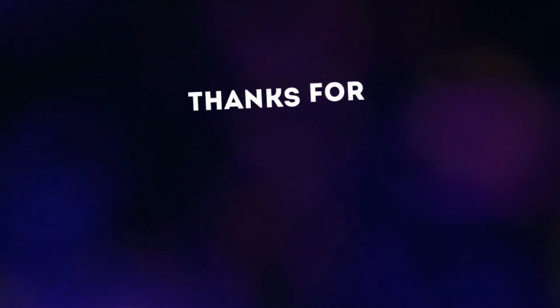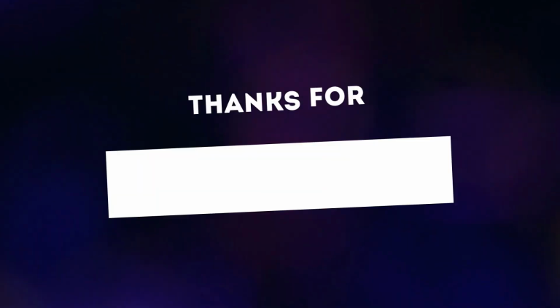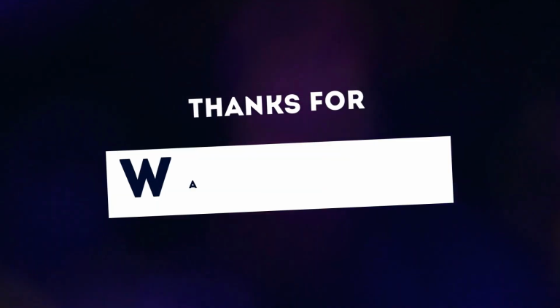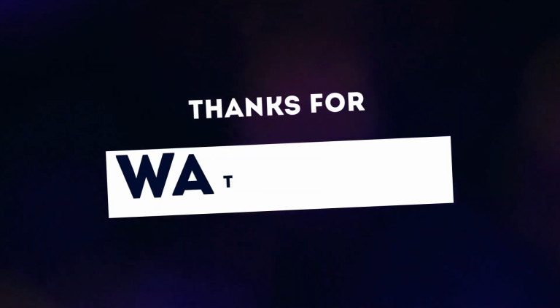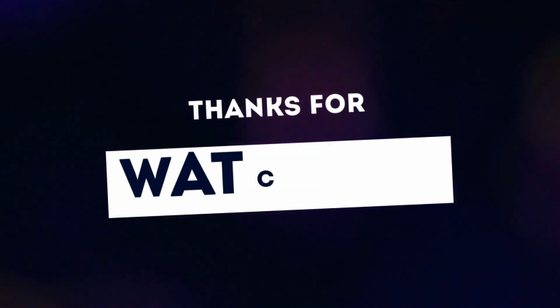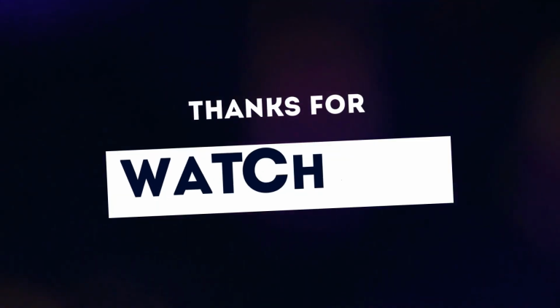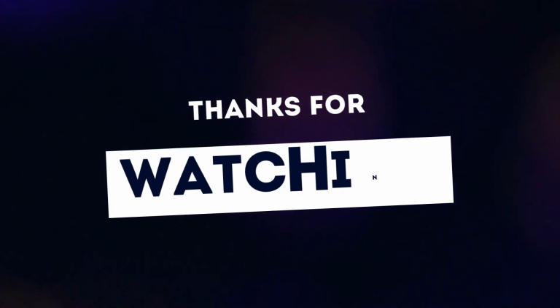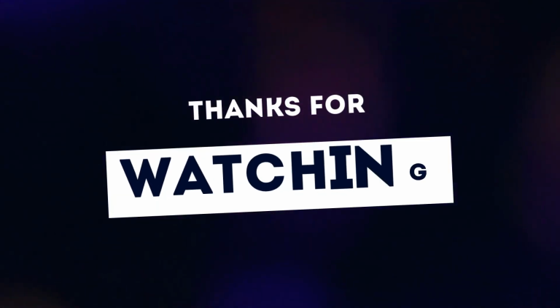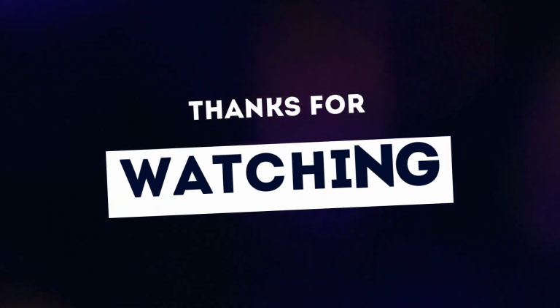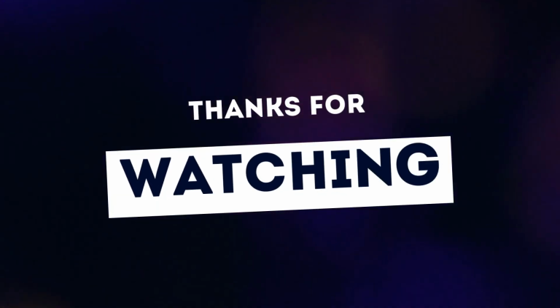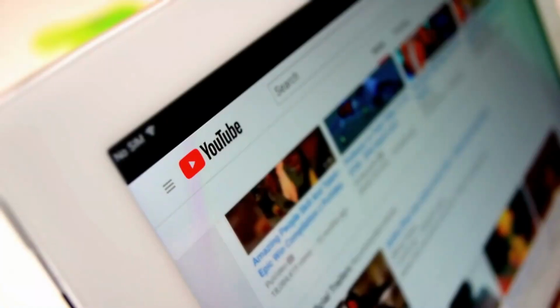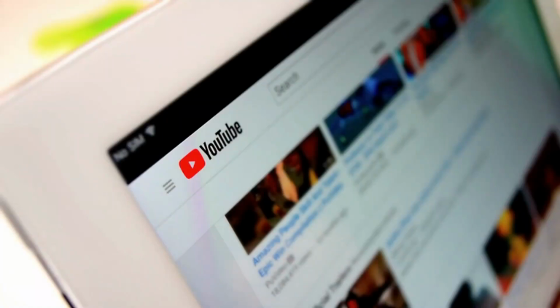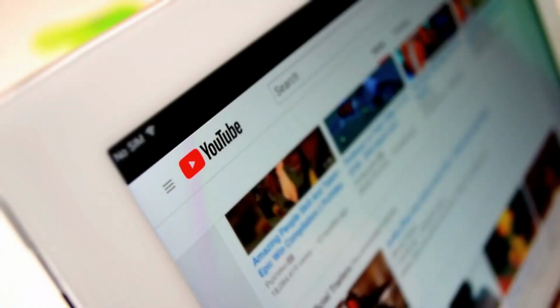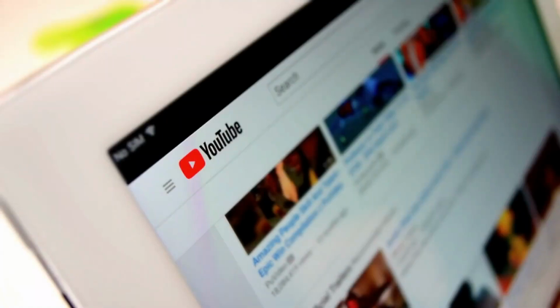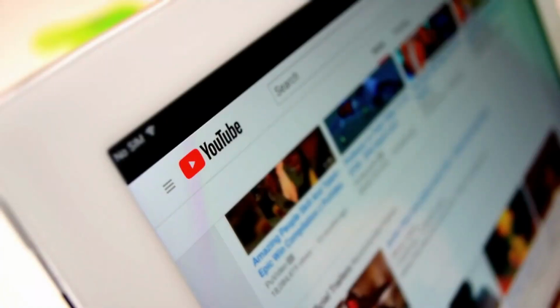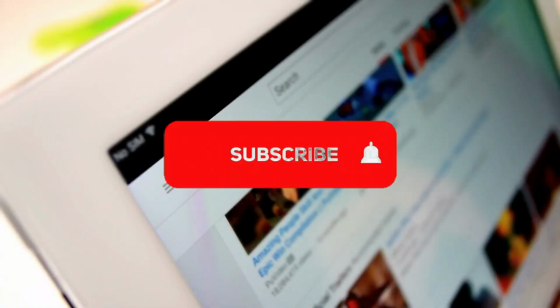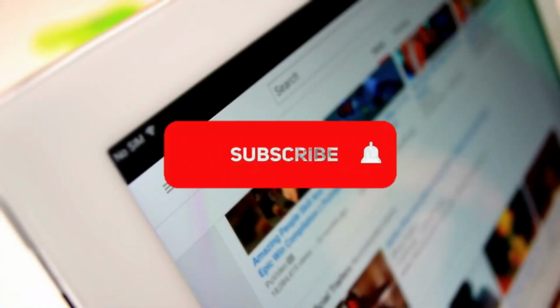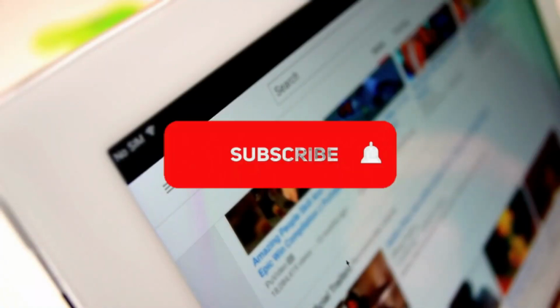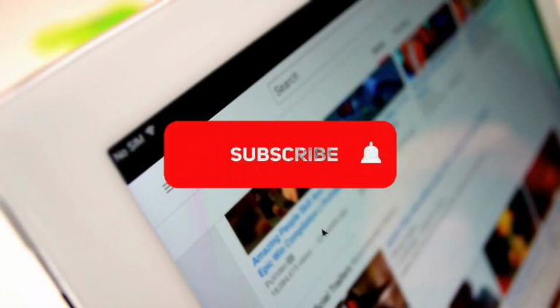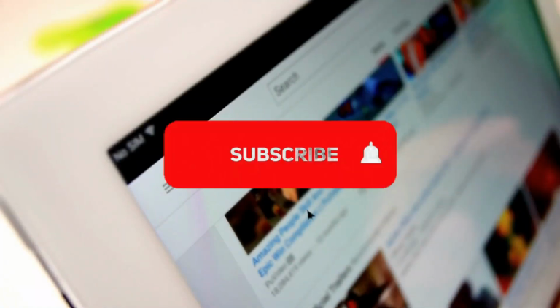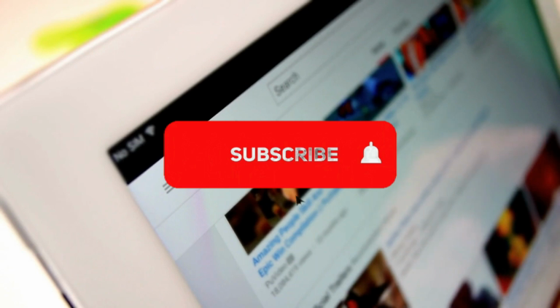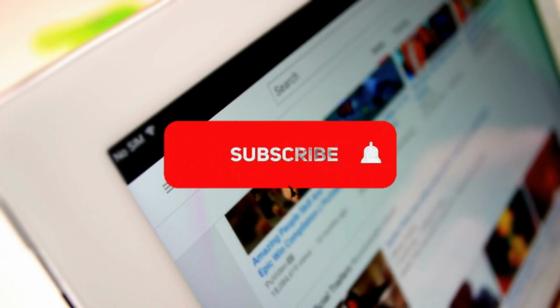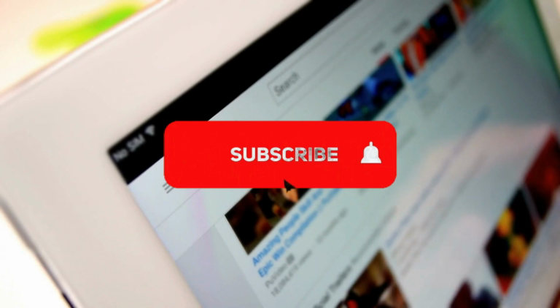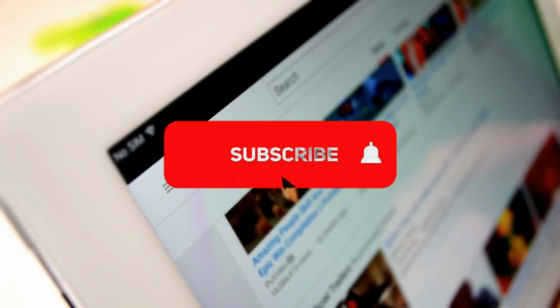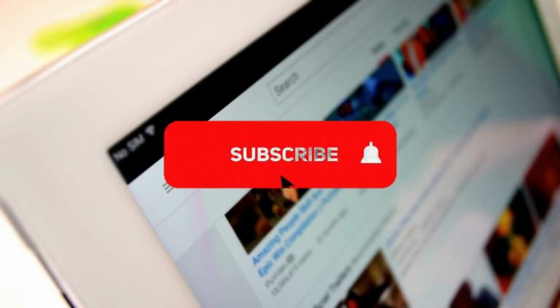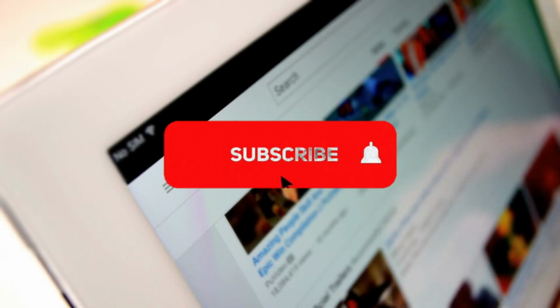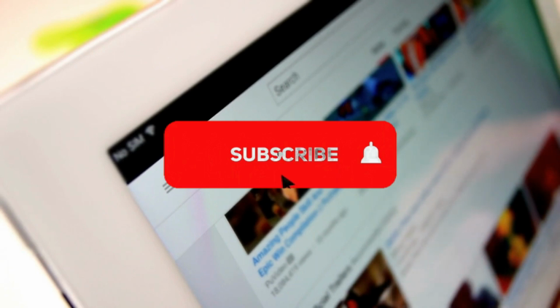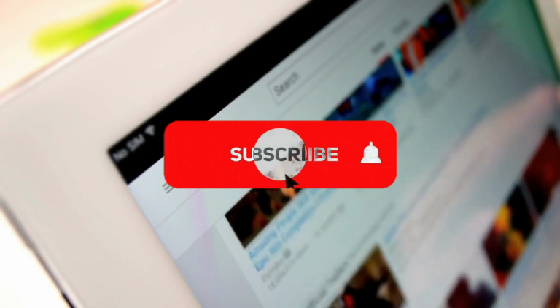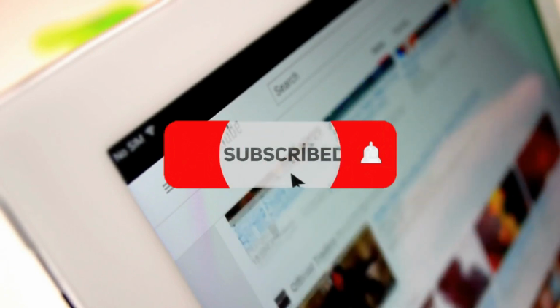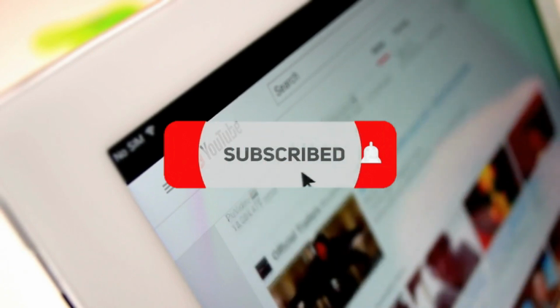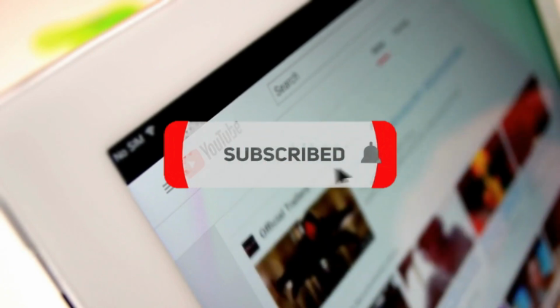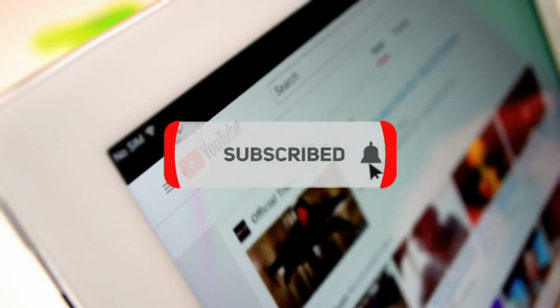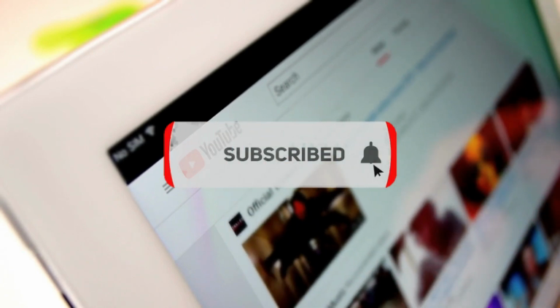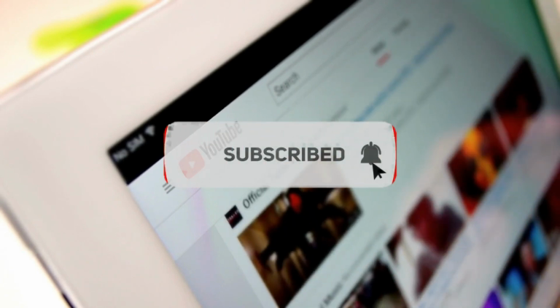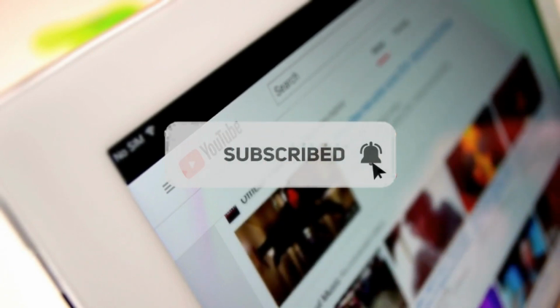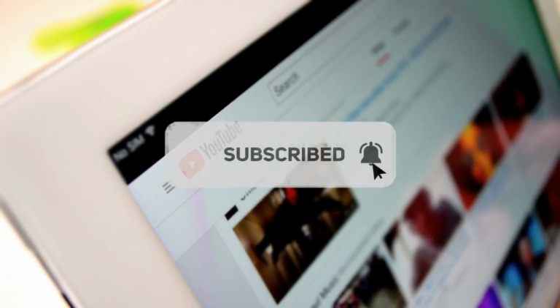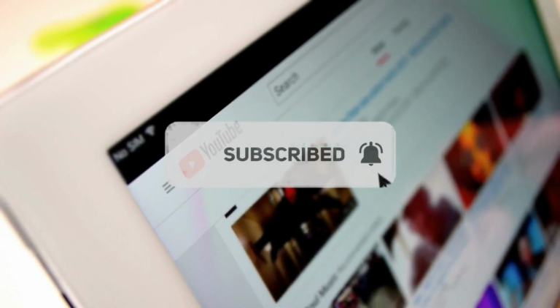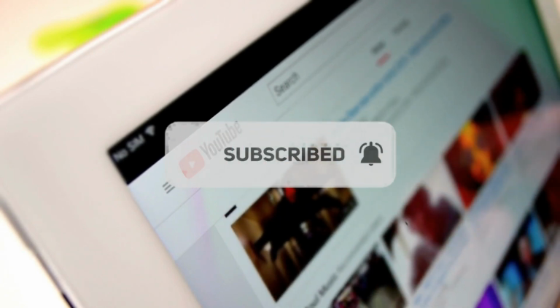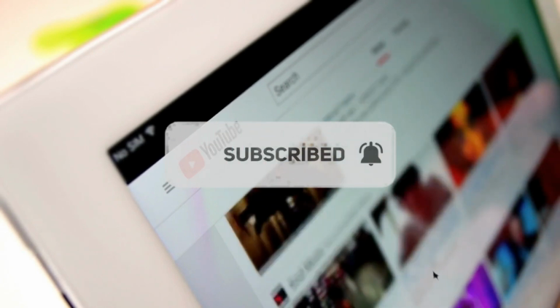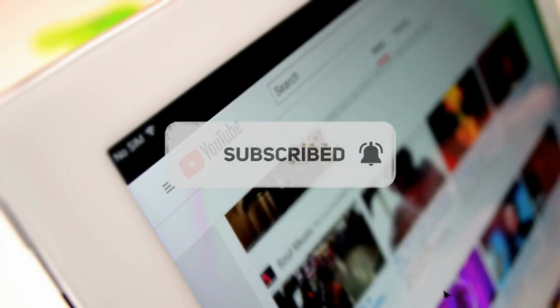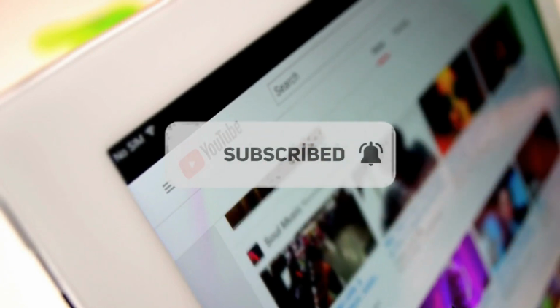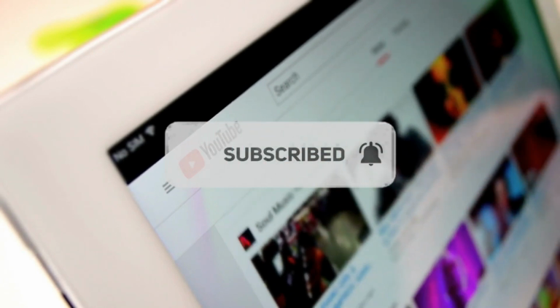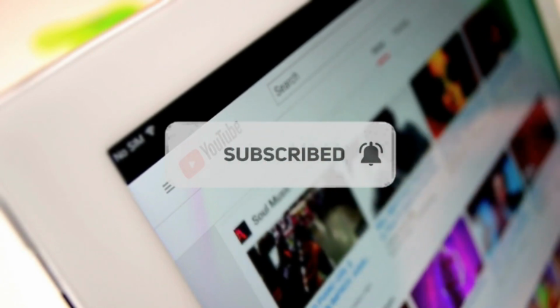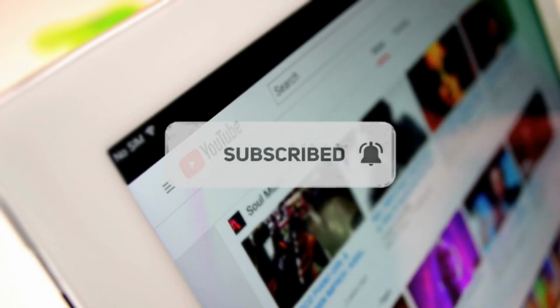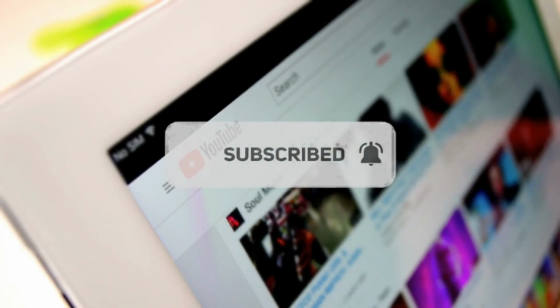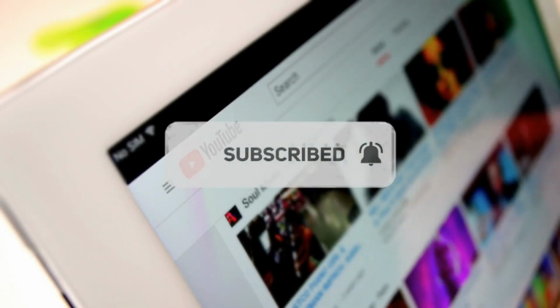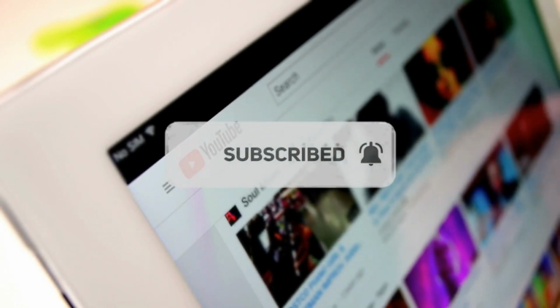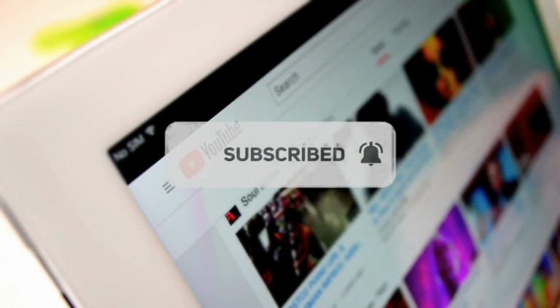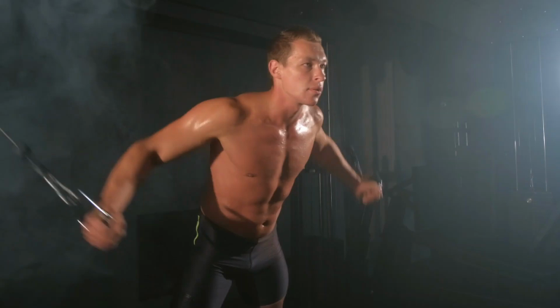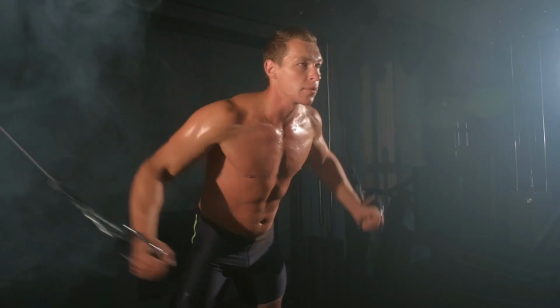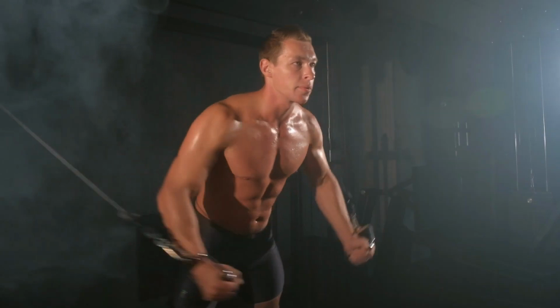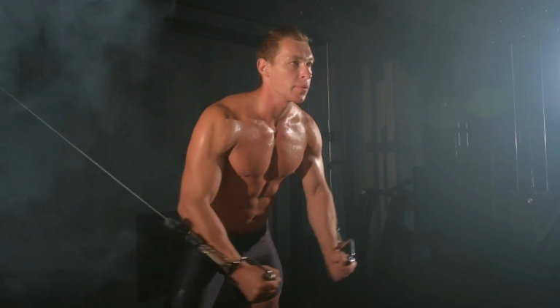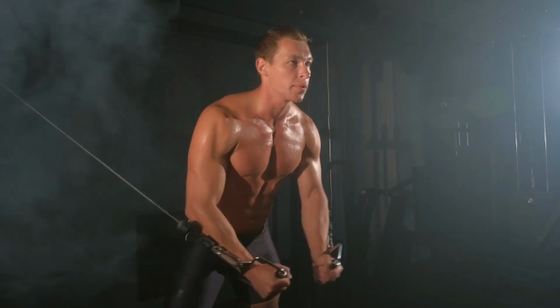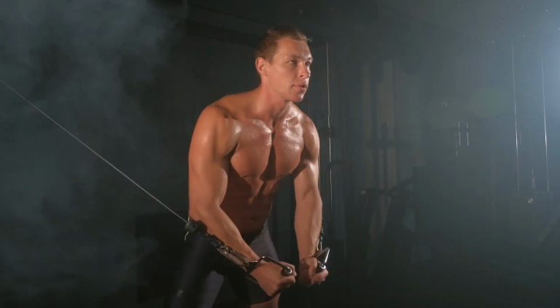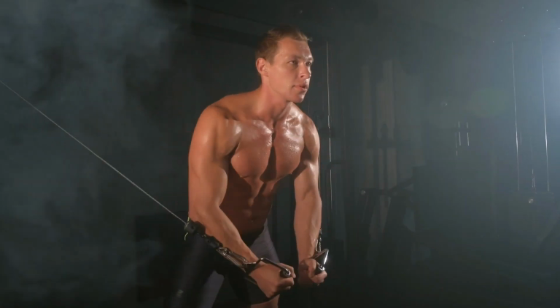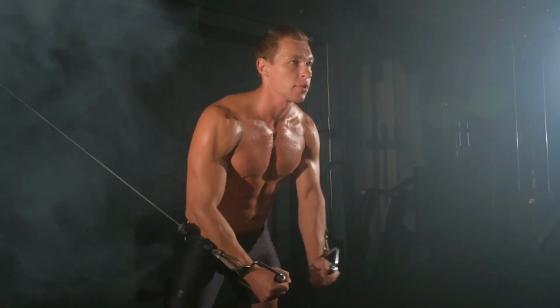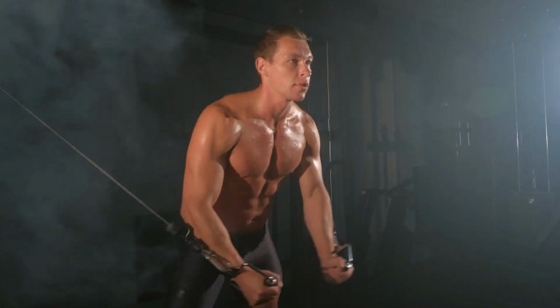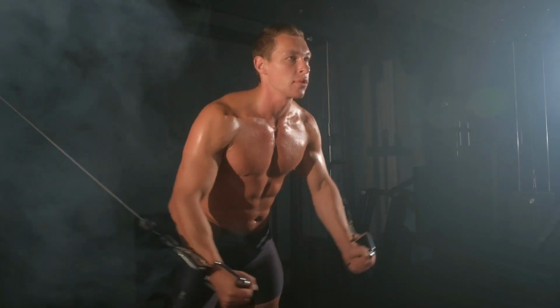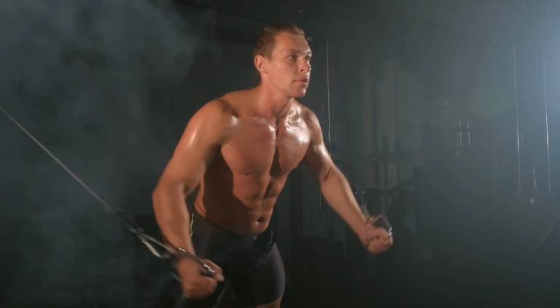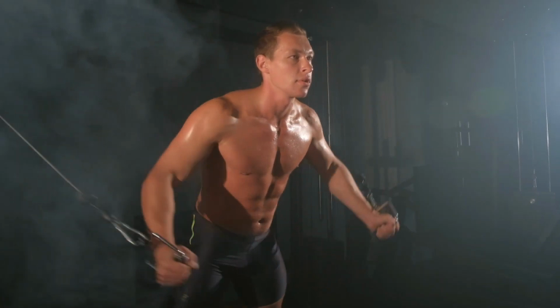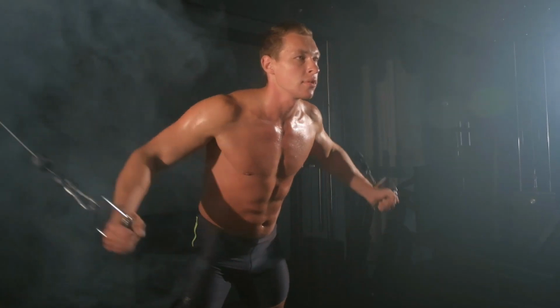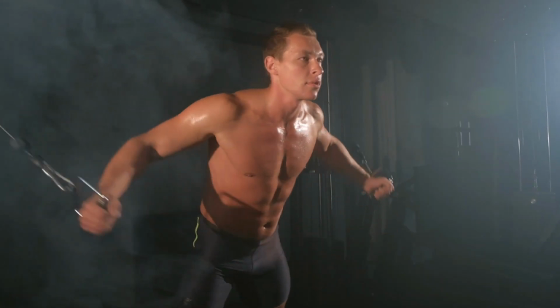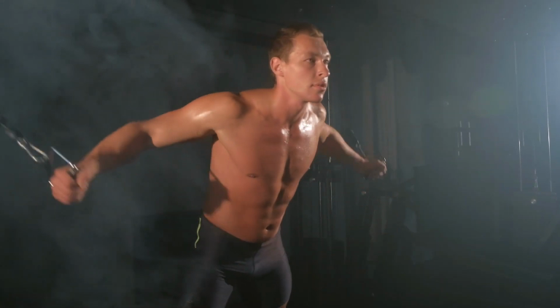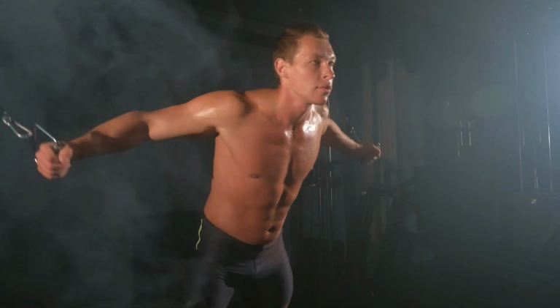Thanks for watching and be sure to subscribe to our channel for more fitness tips and inspiration. Stay strong and keep pushing.